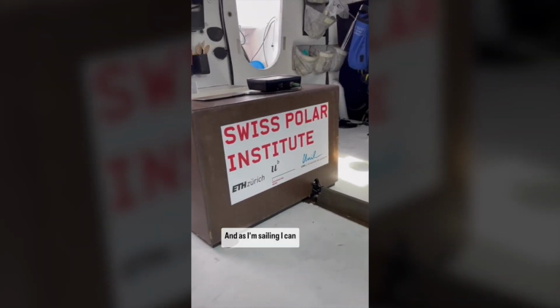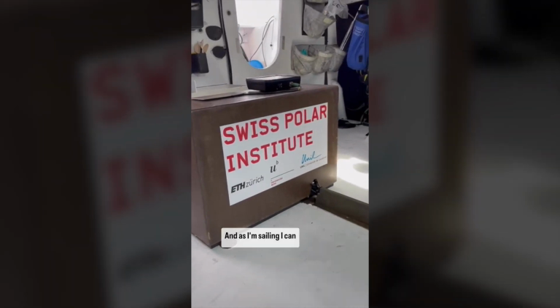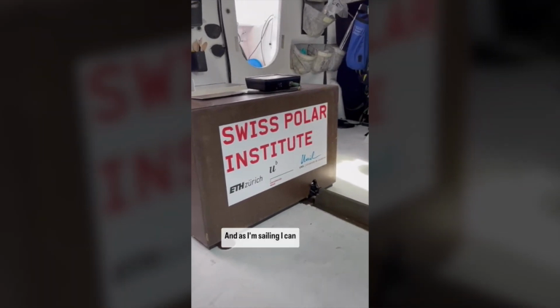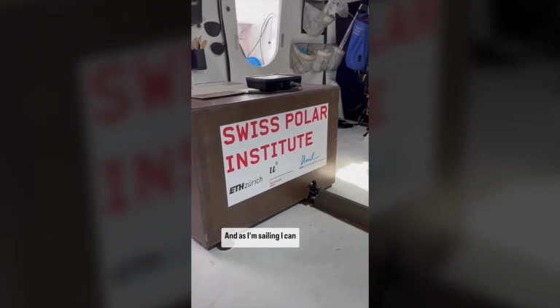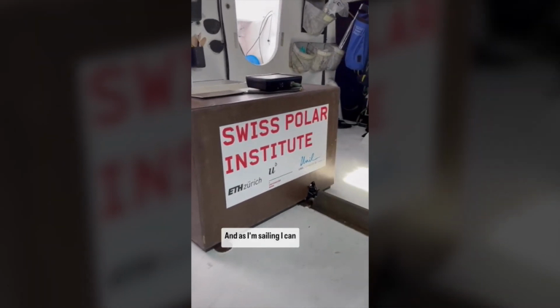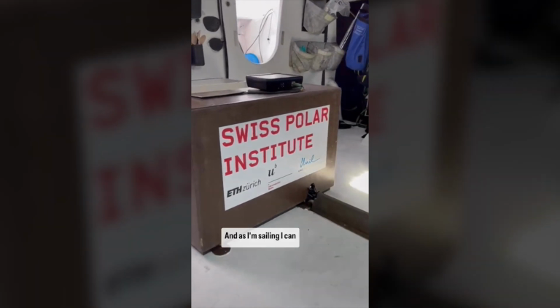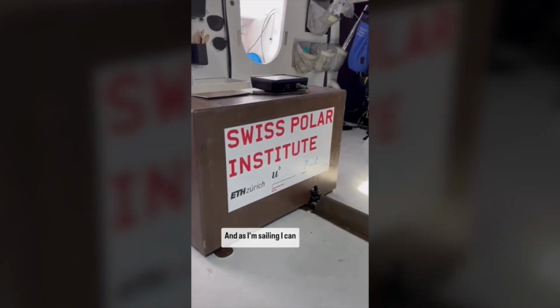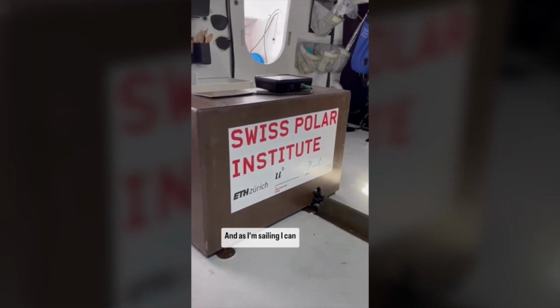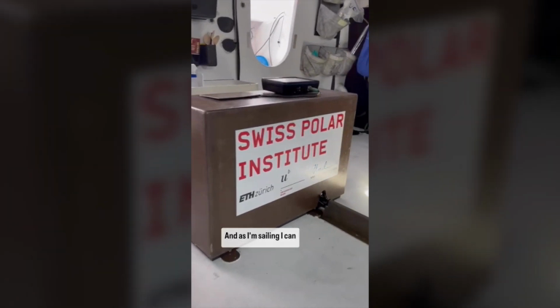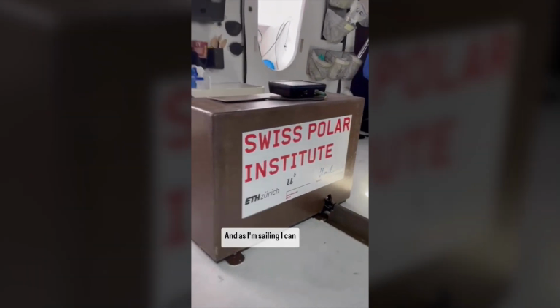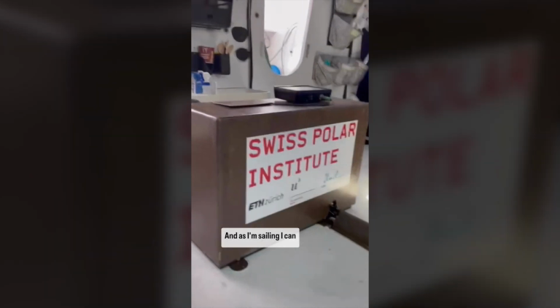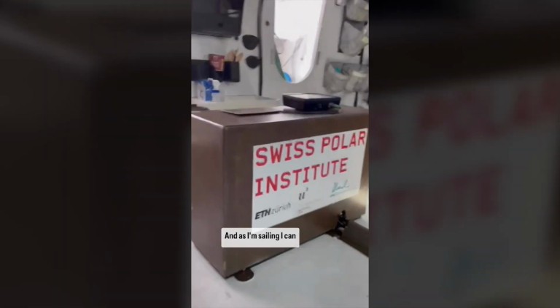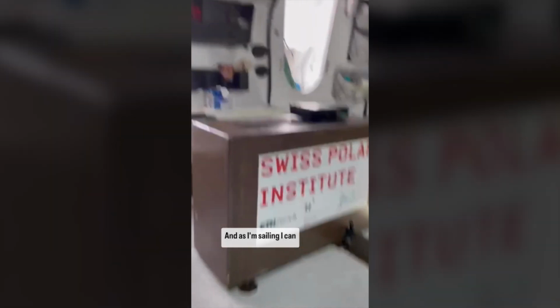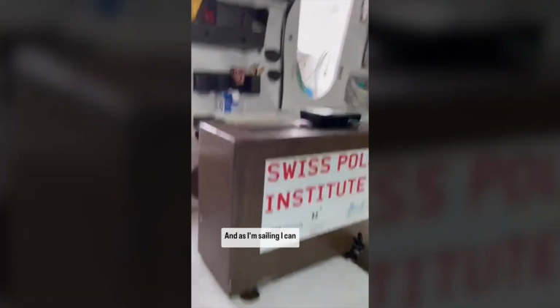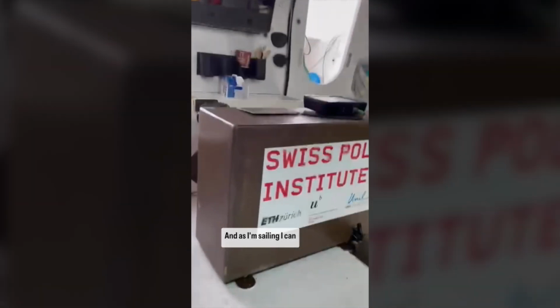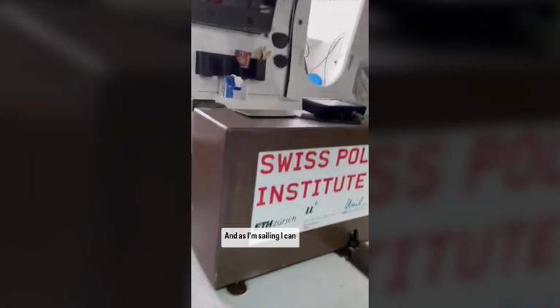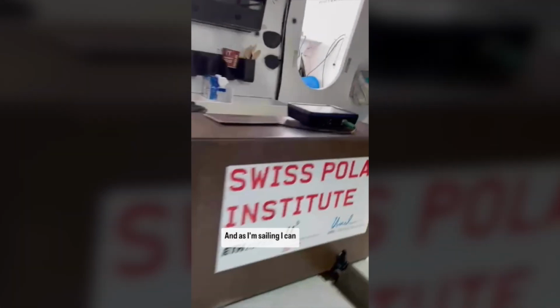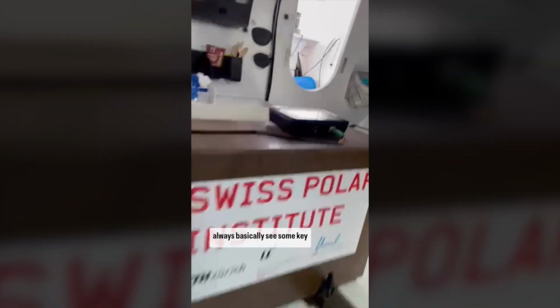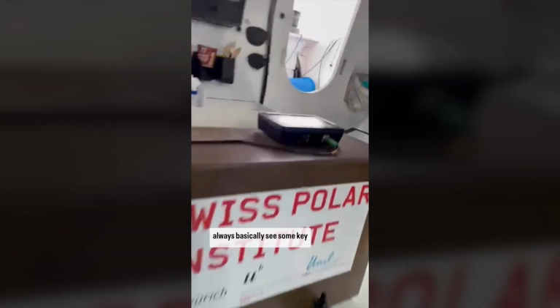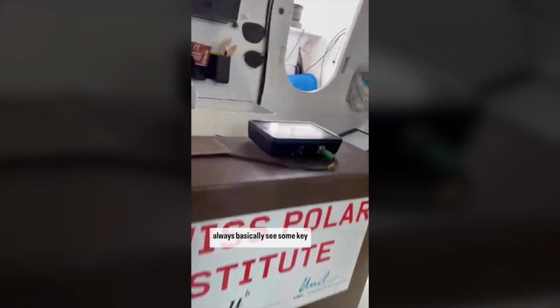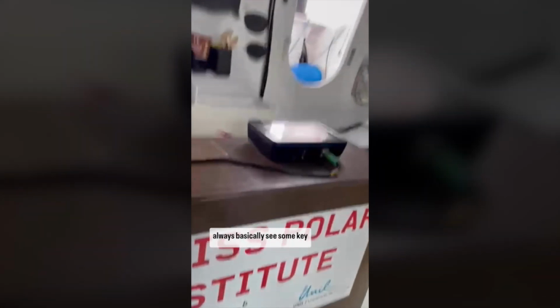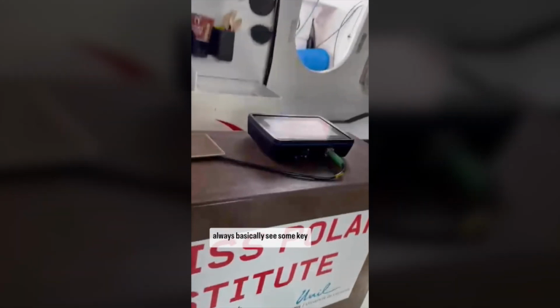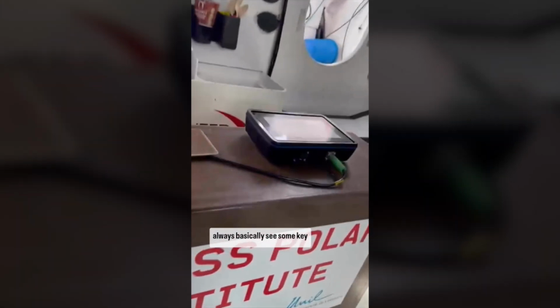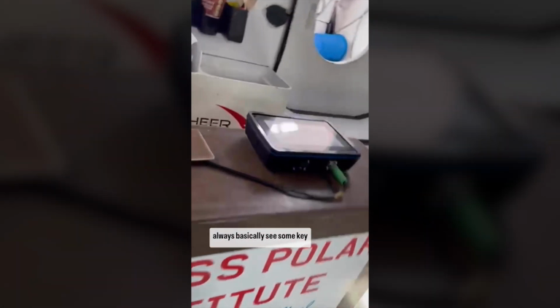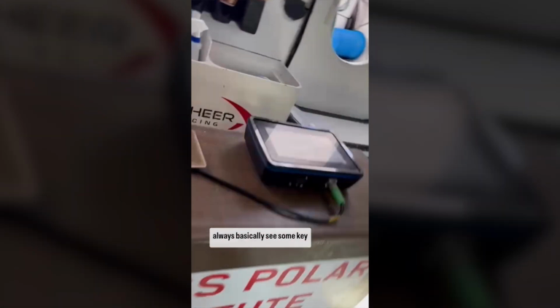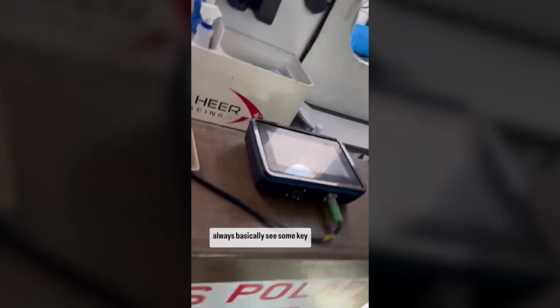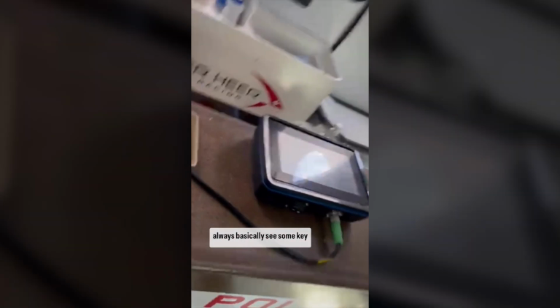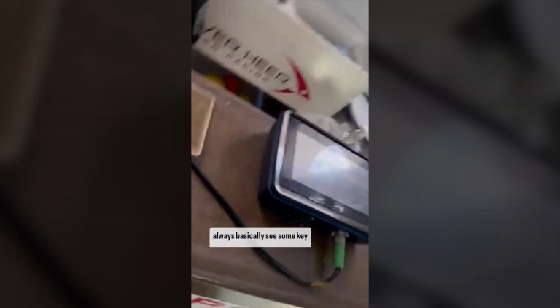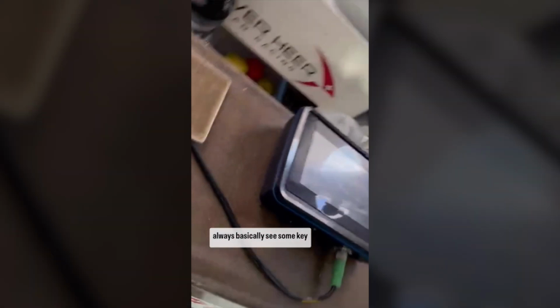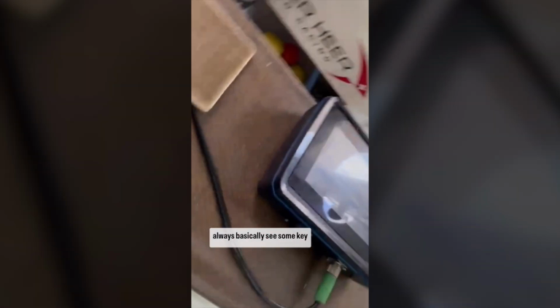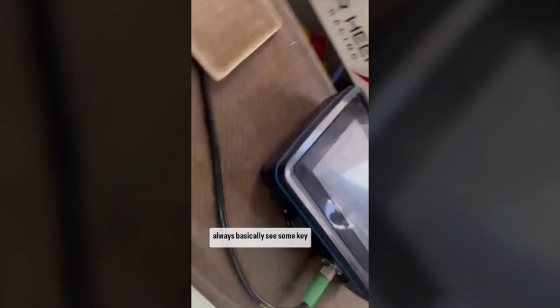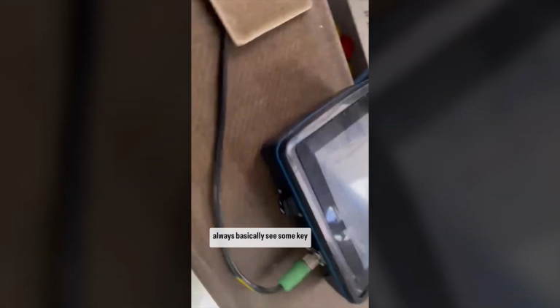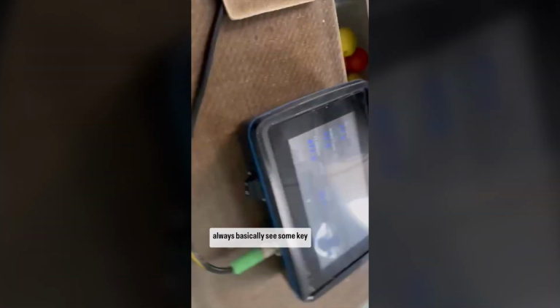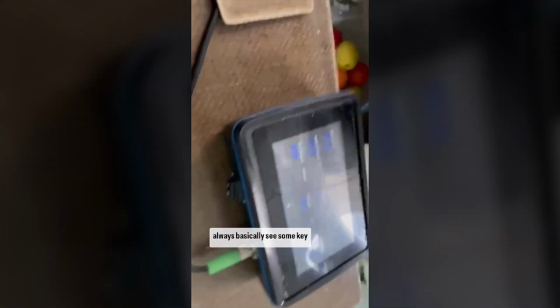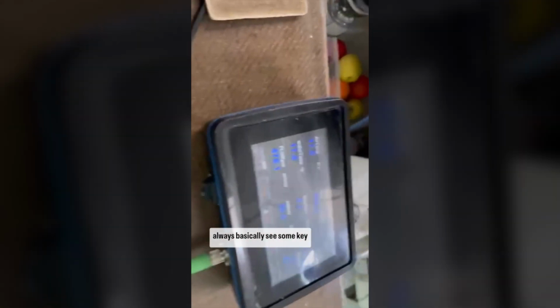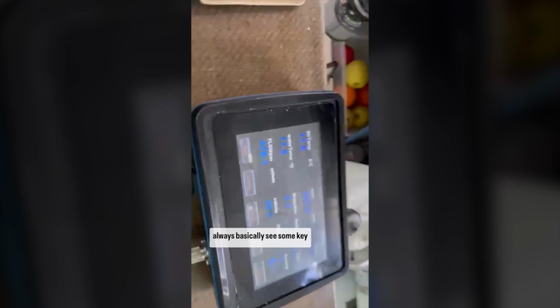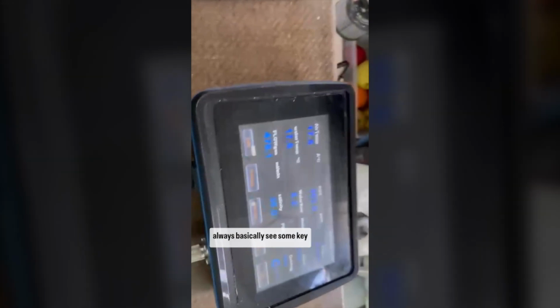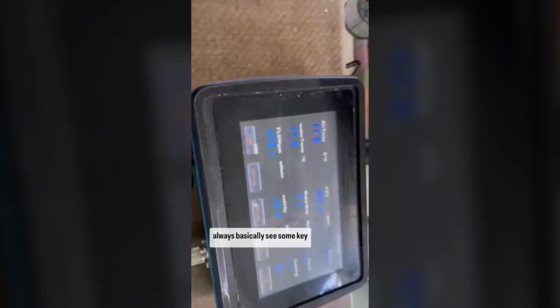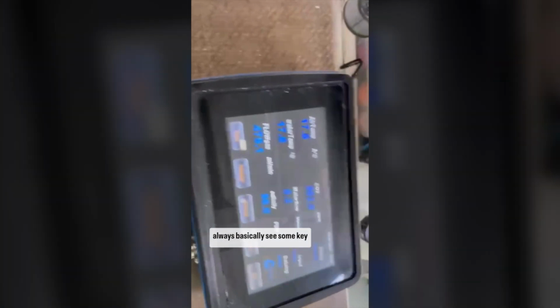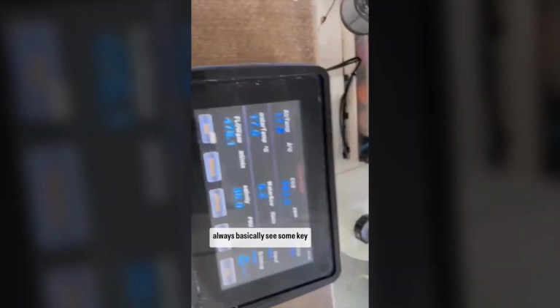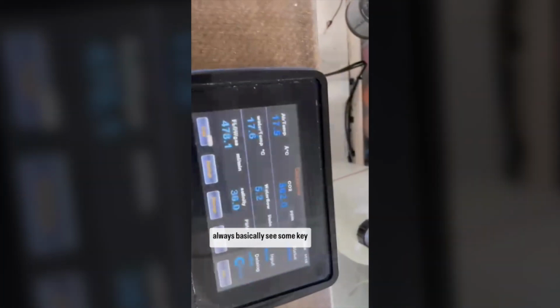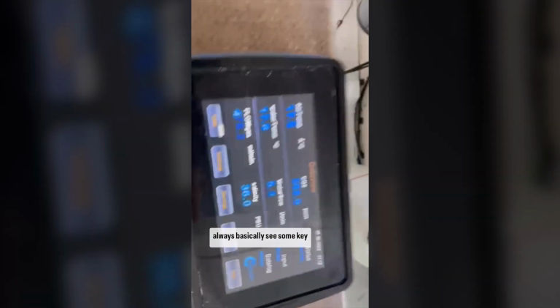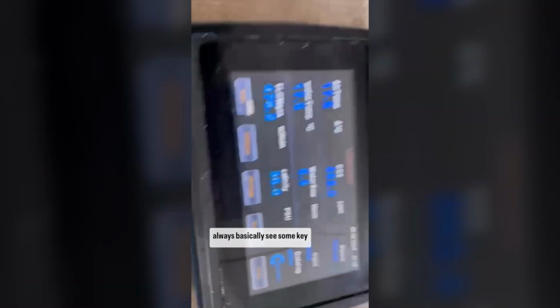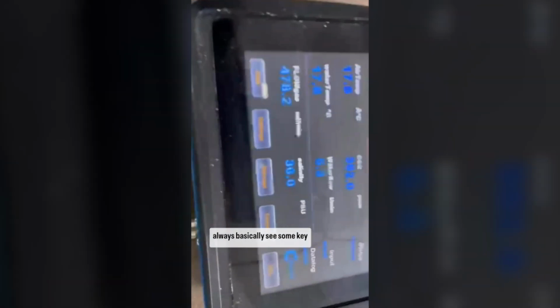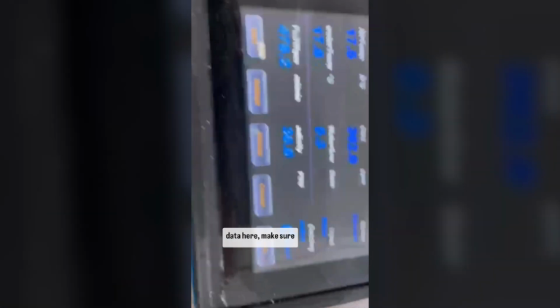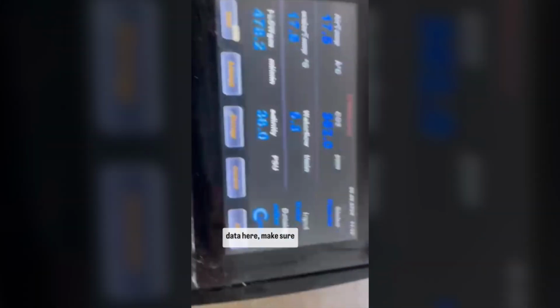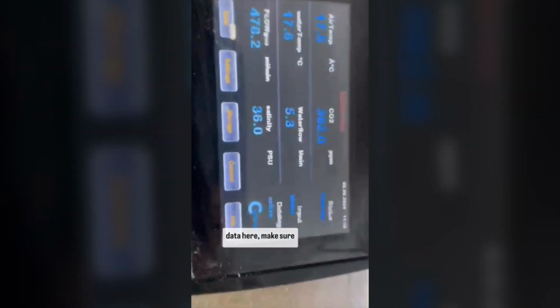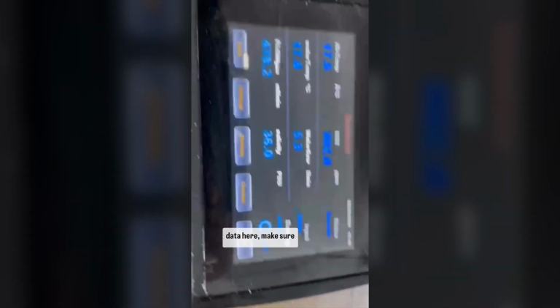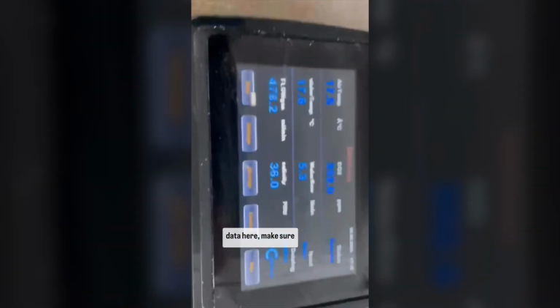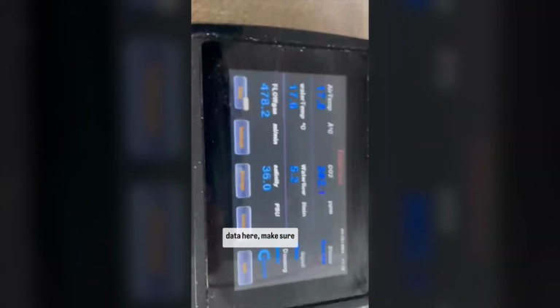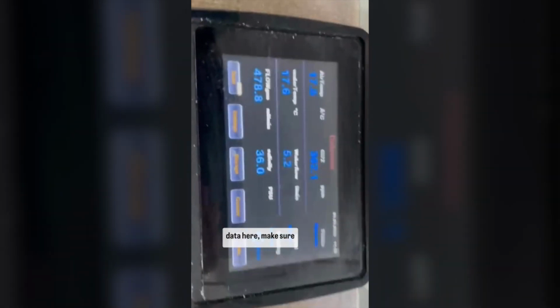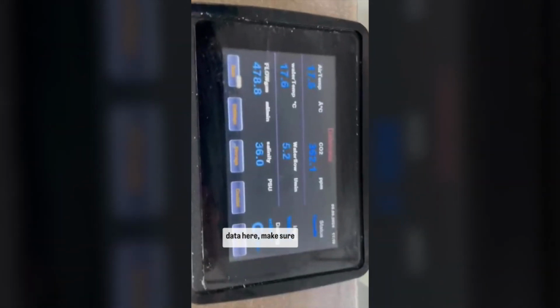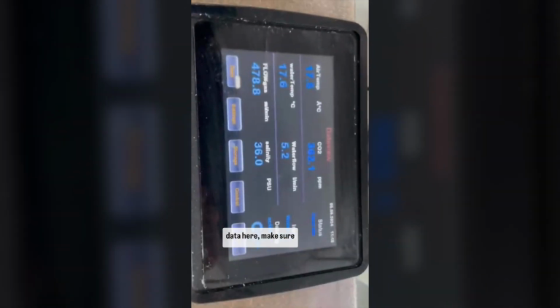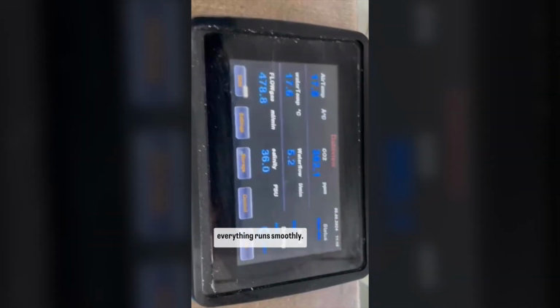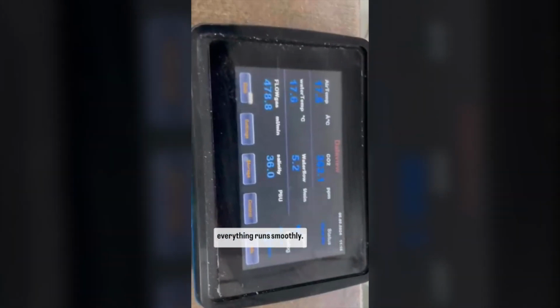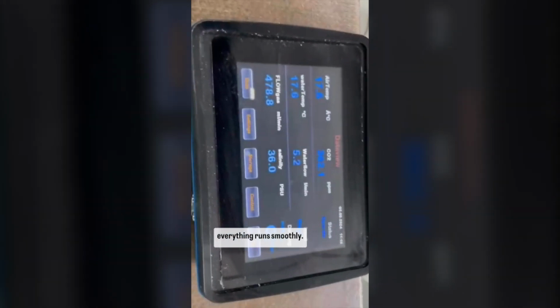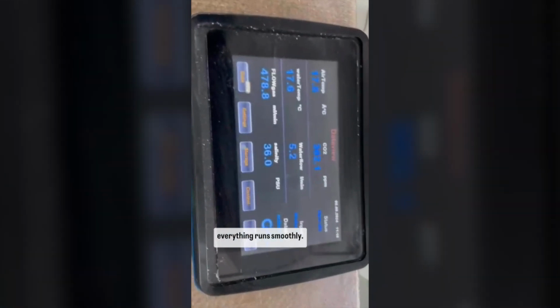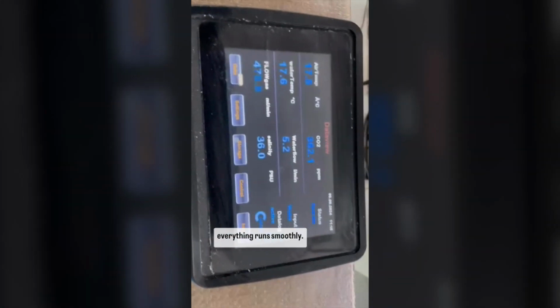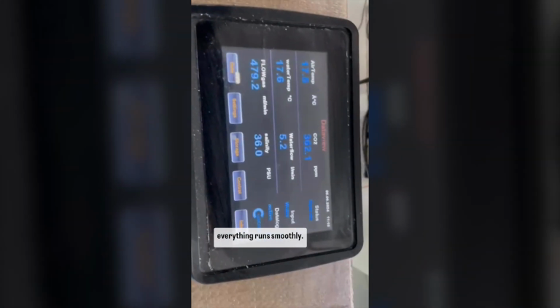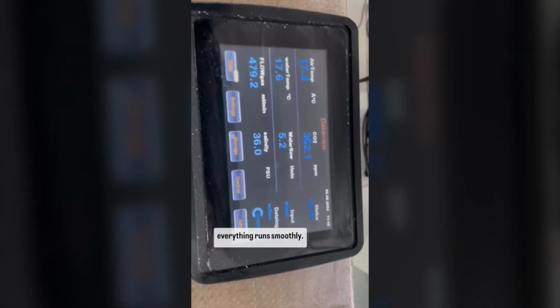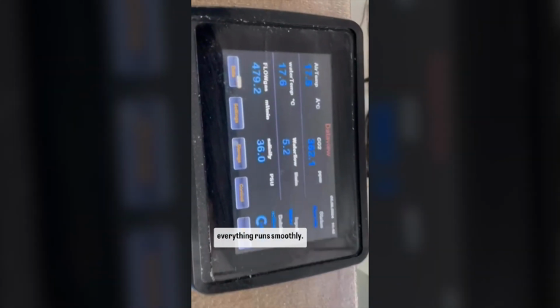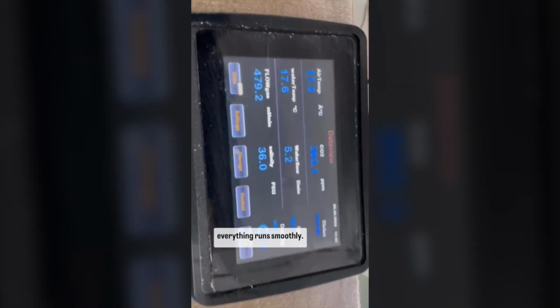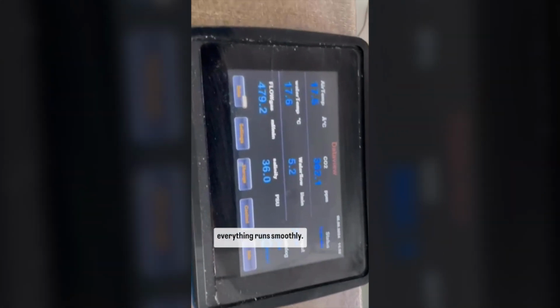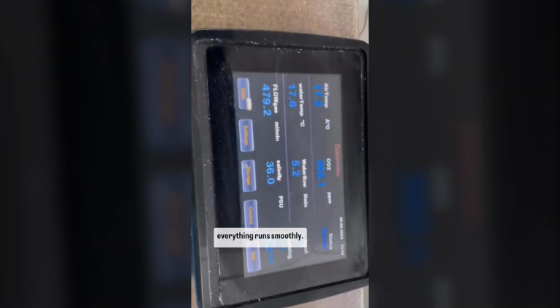And as I'm sailing, I can always basically see some key data here to make sure everything runs smoothly.